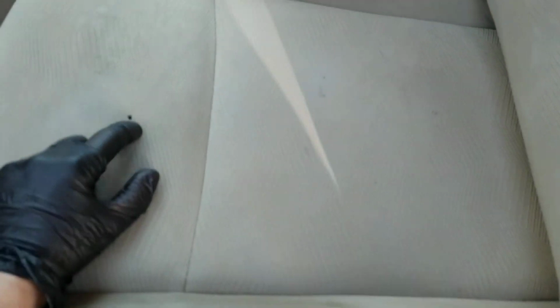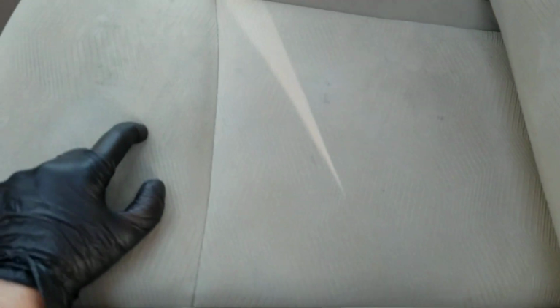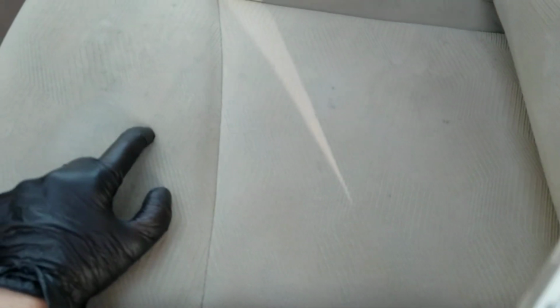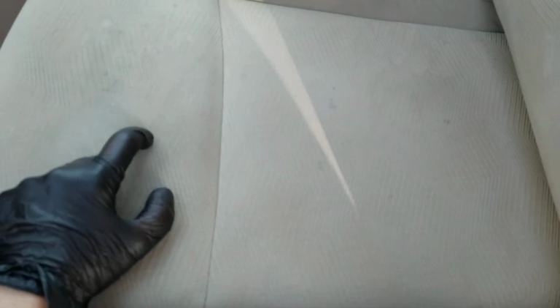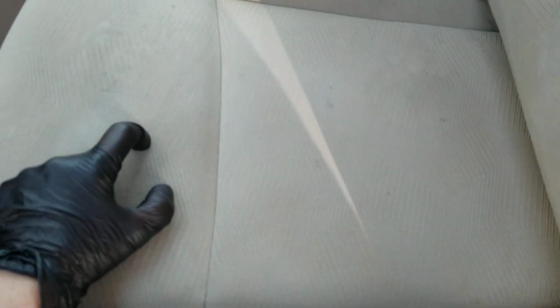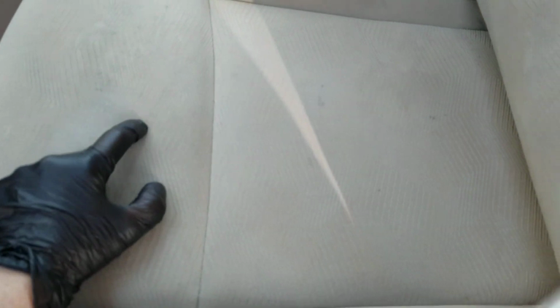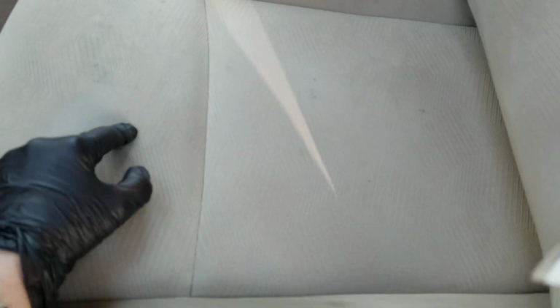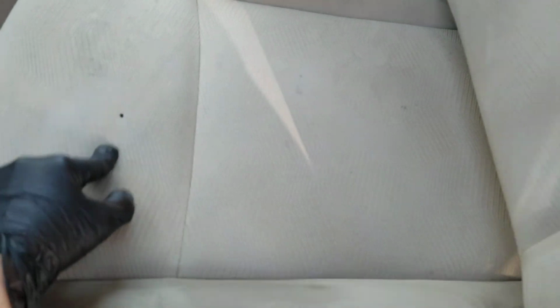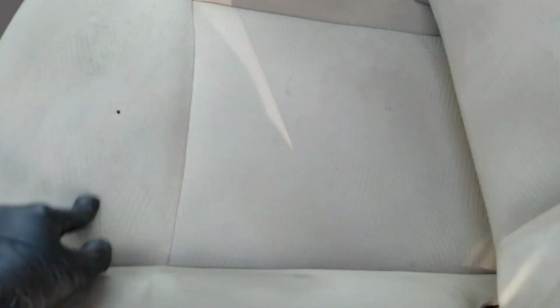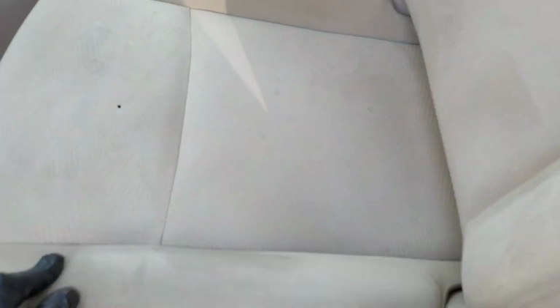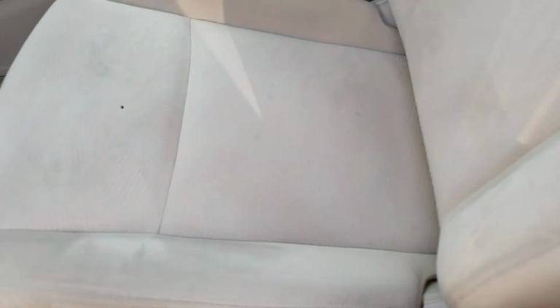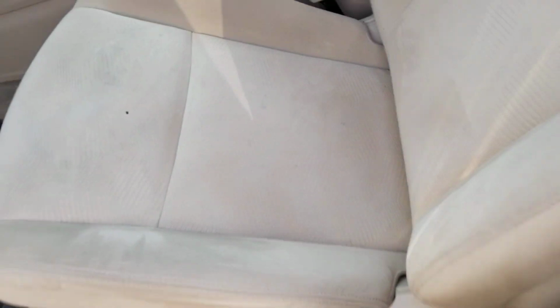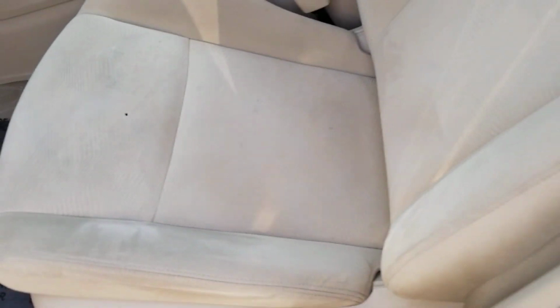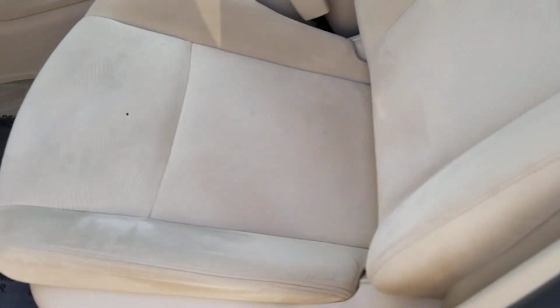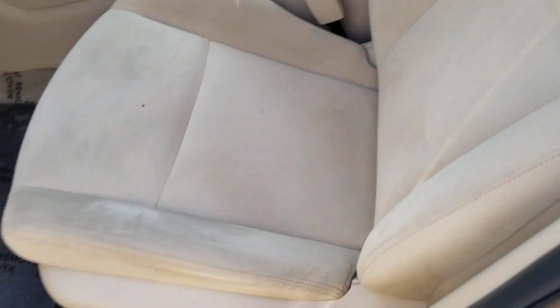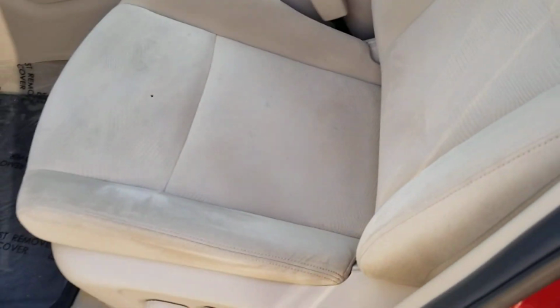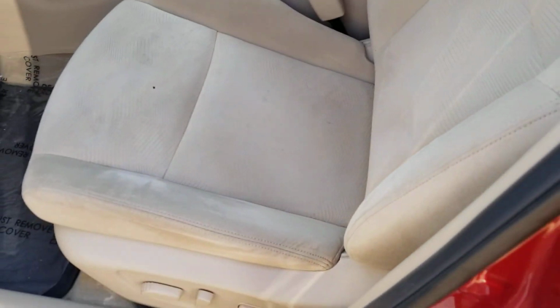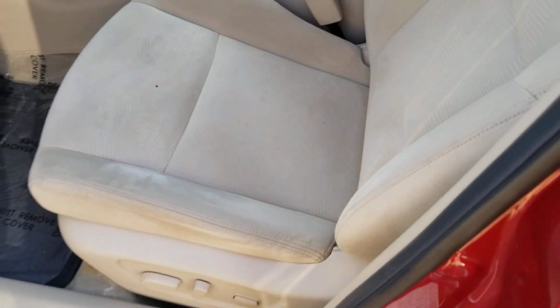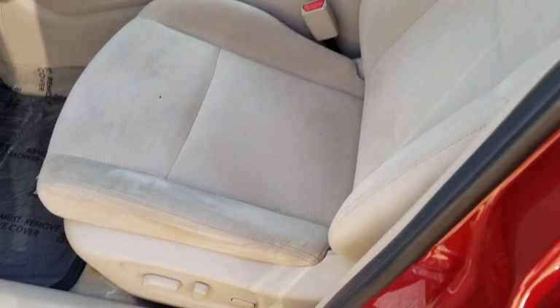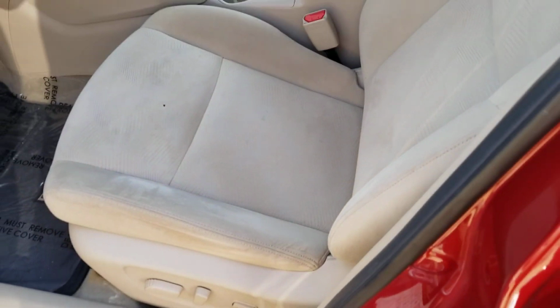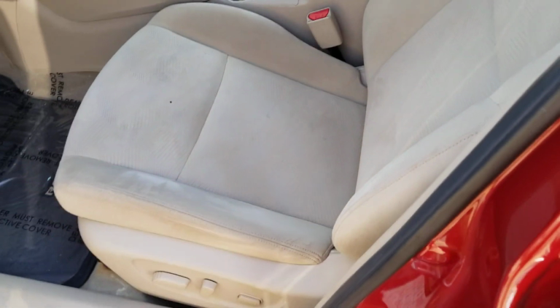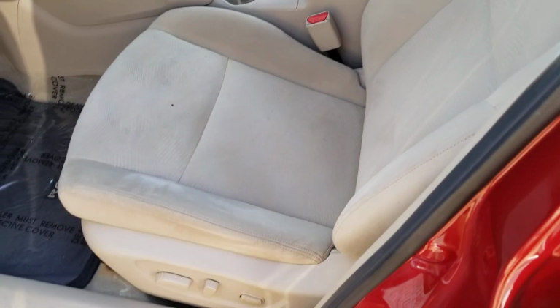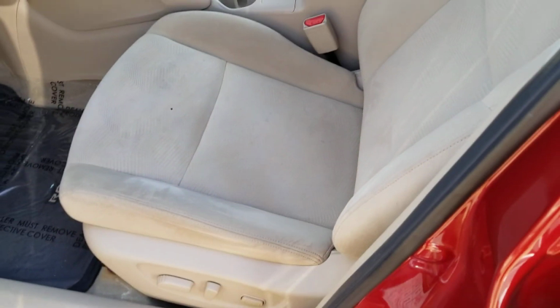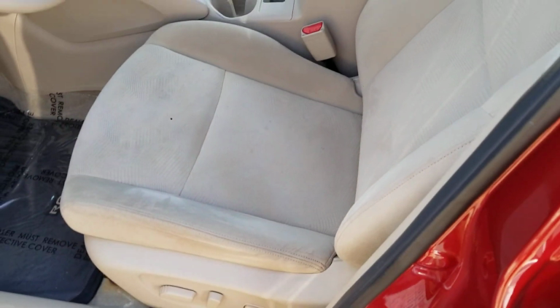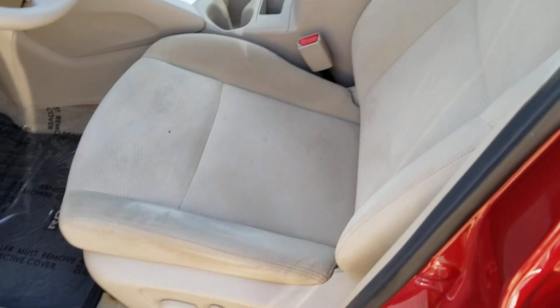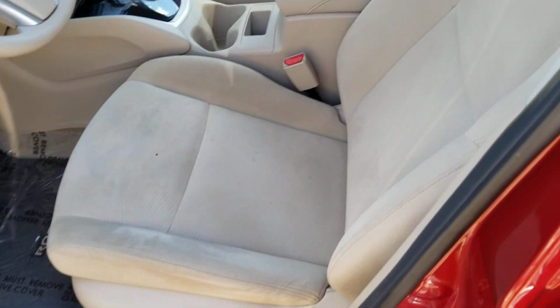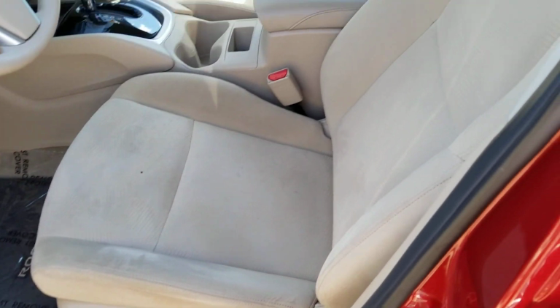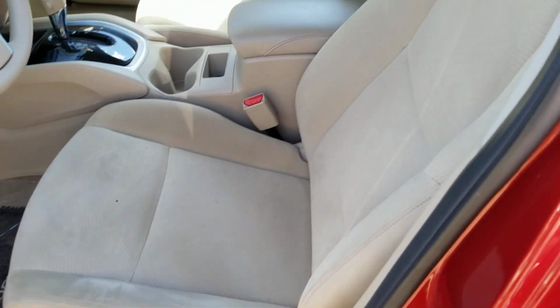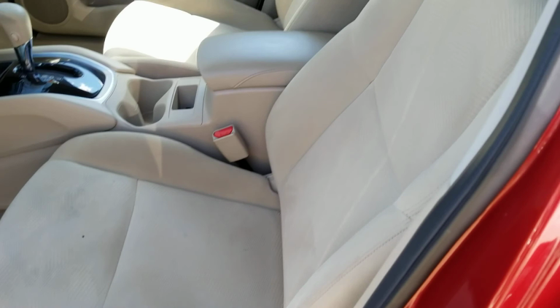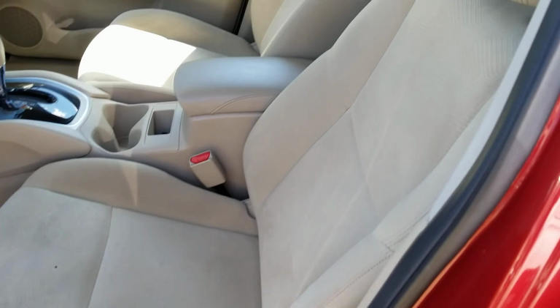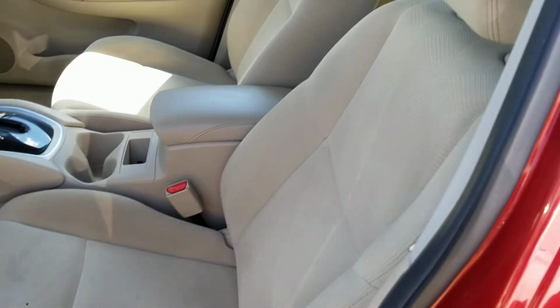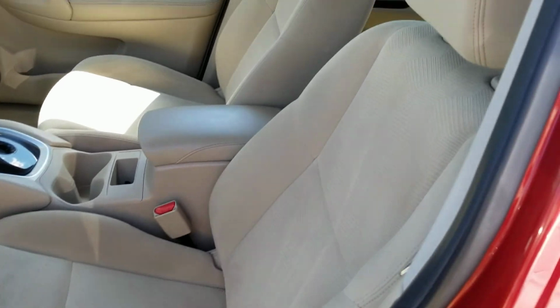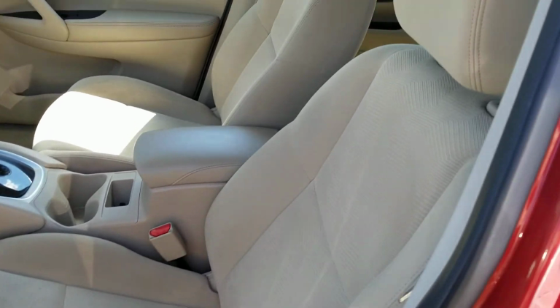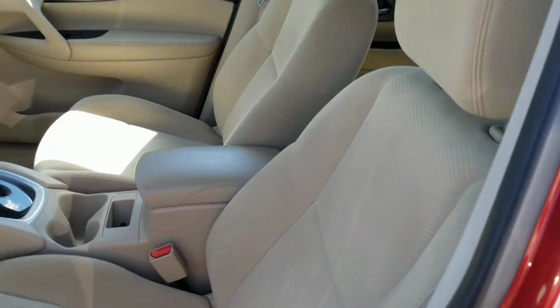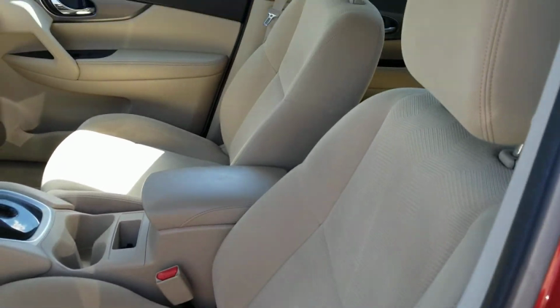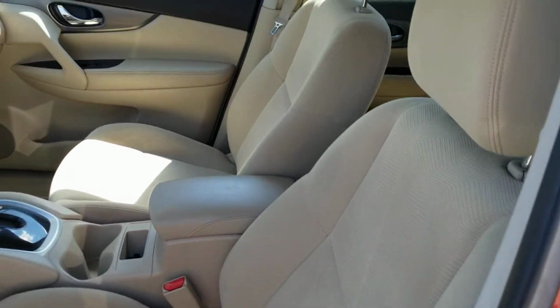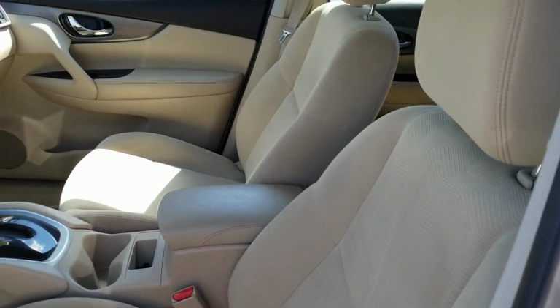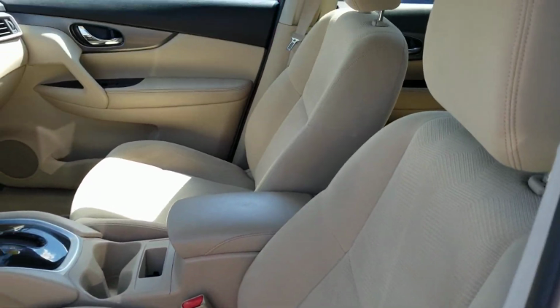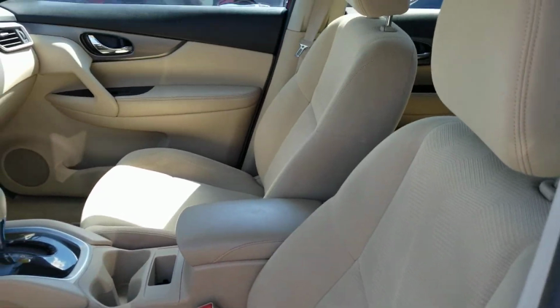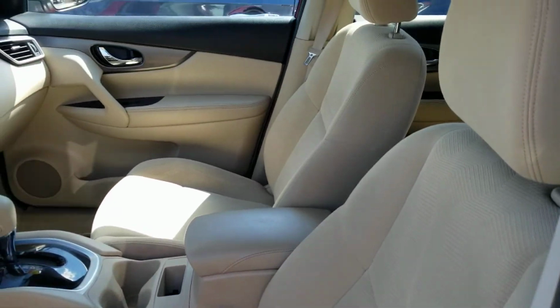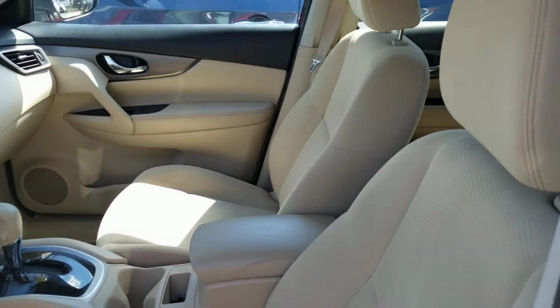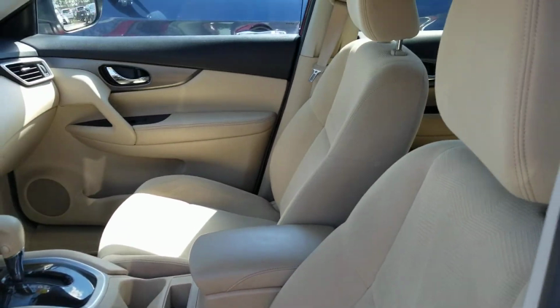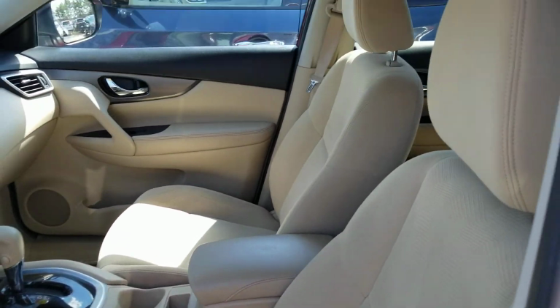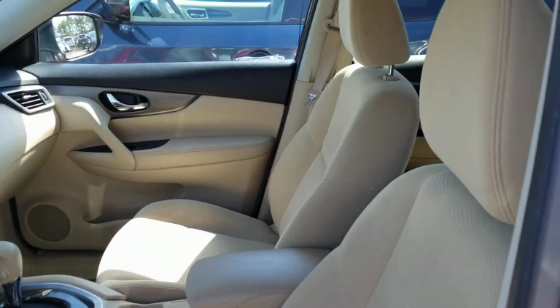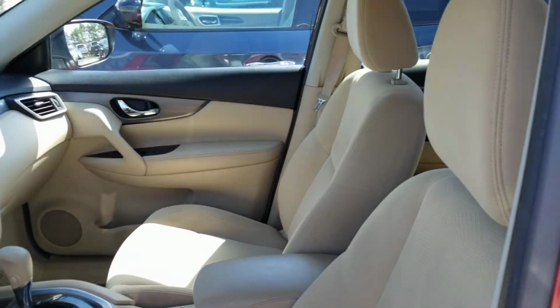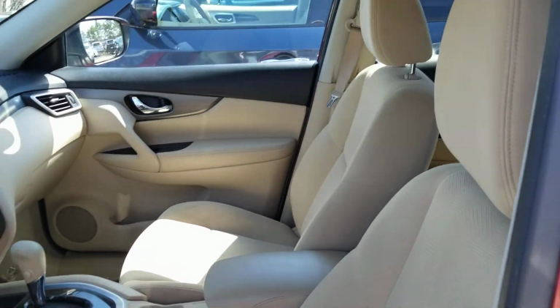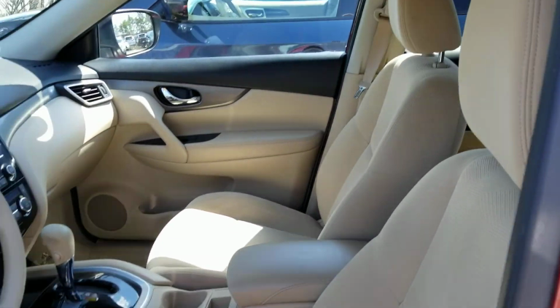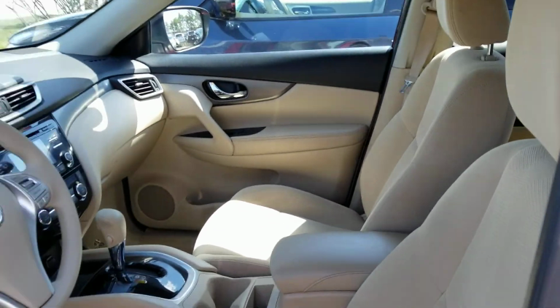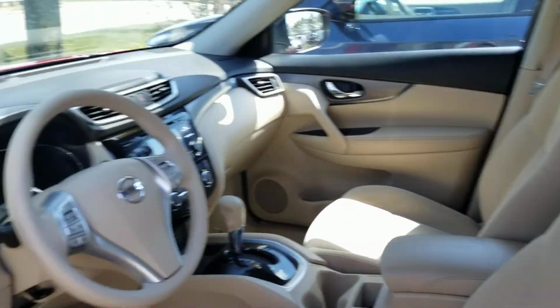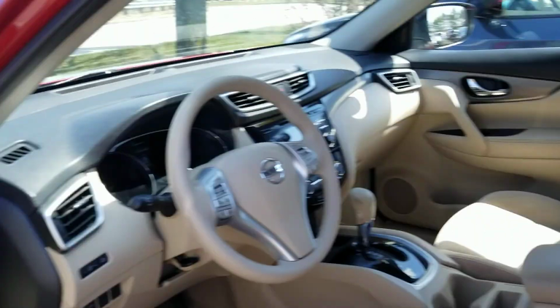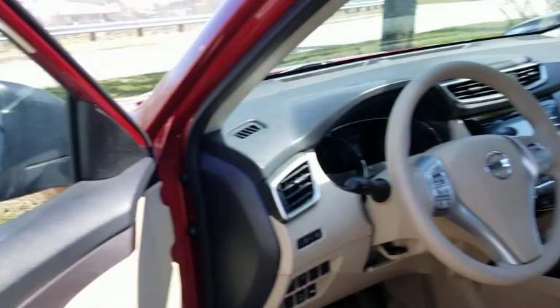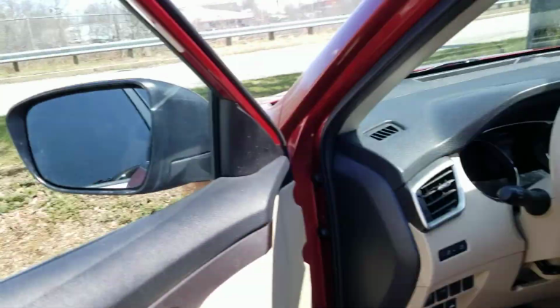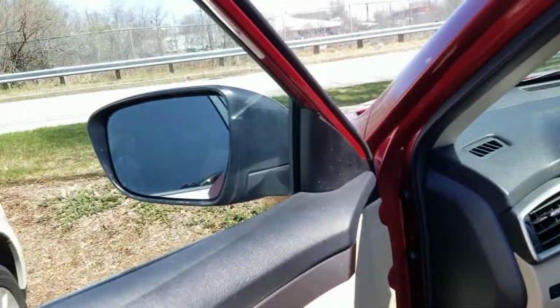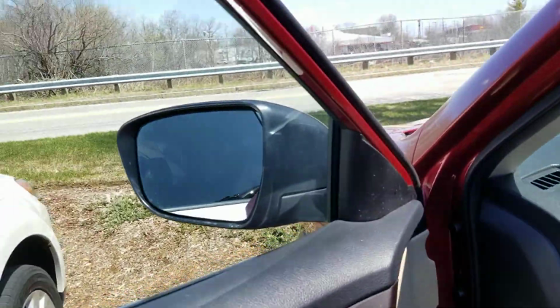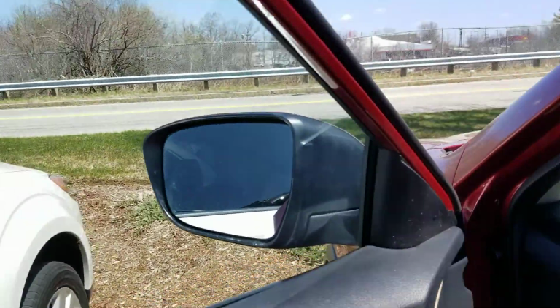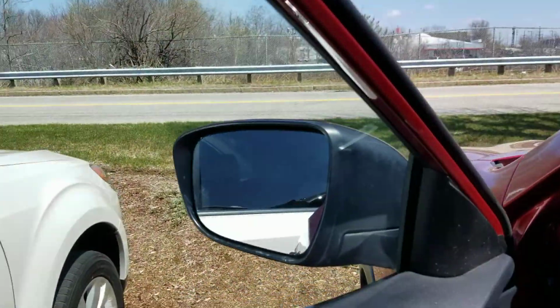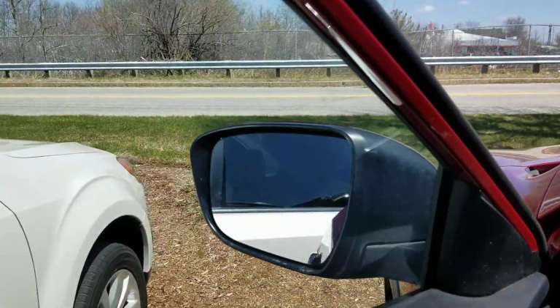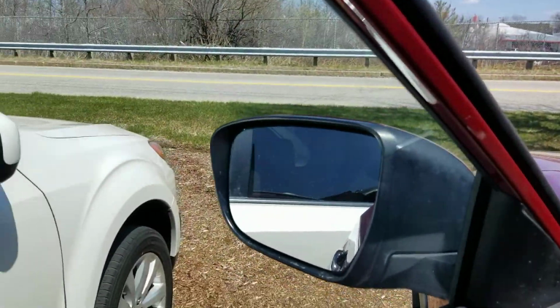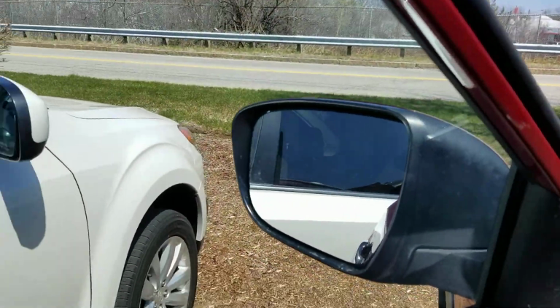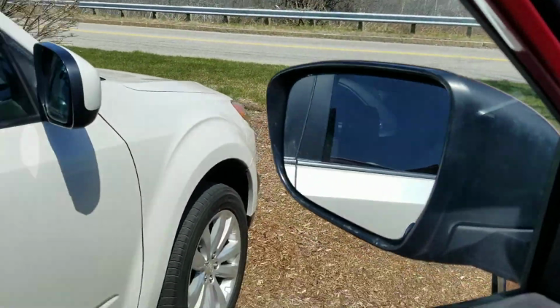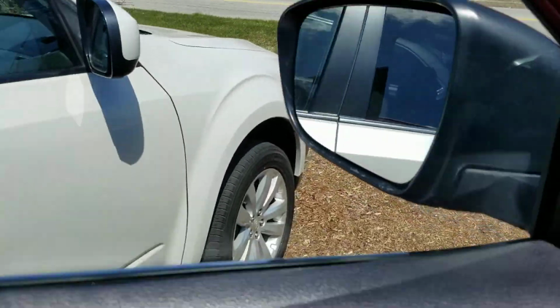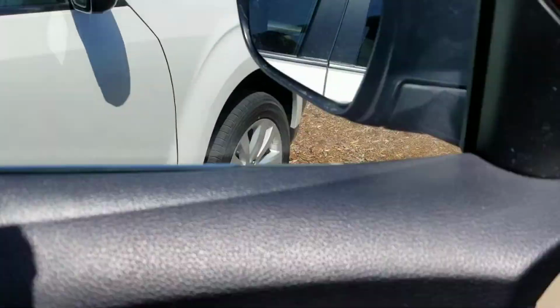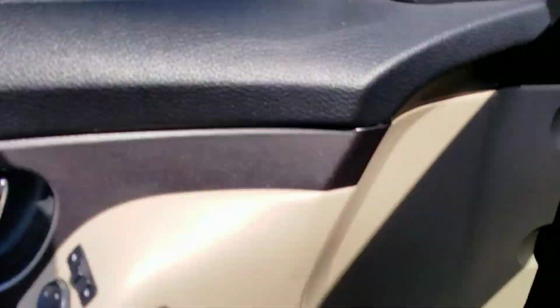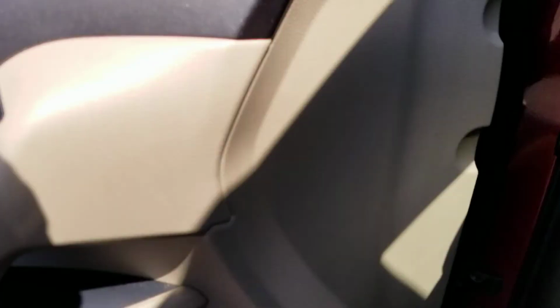There is a little hole right there, but we can fix that if that's something that bothers you. We have a company that comes out and does that for us.